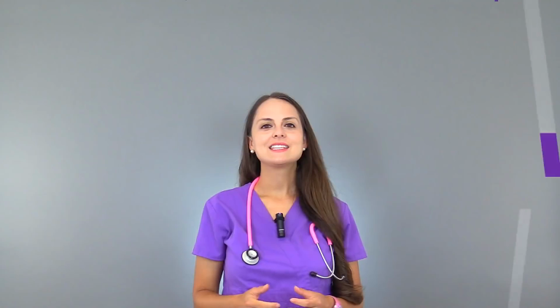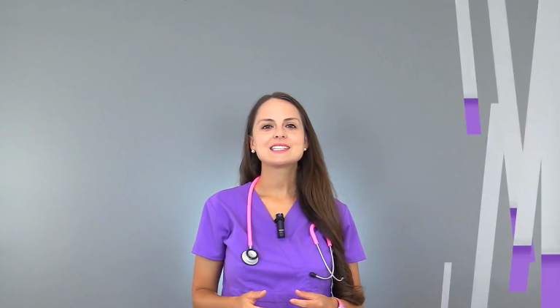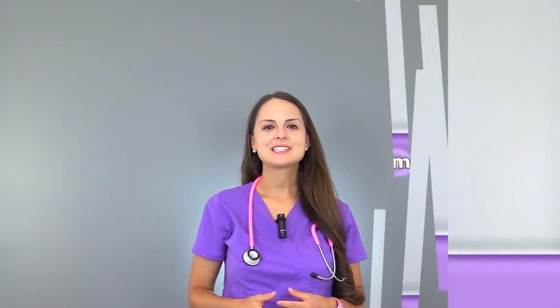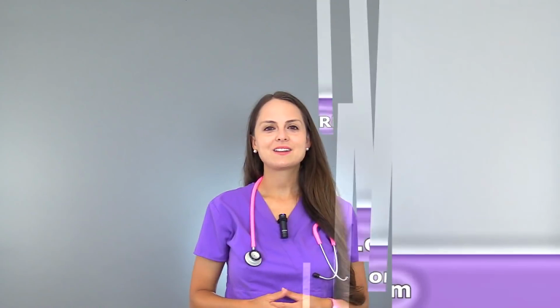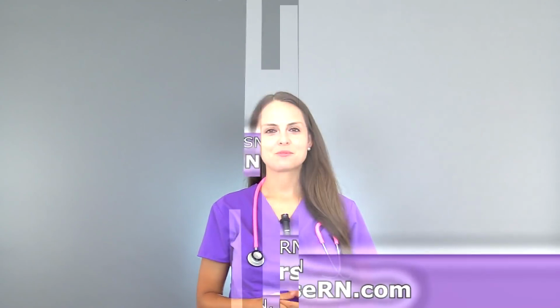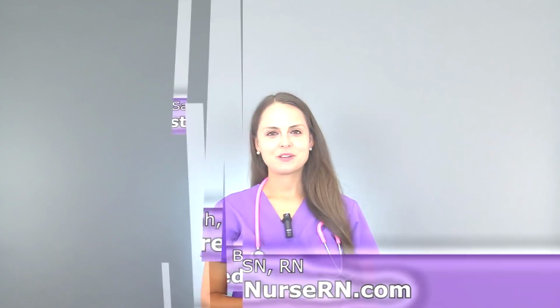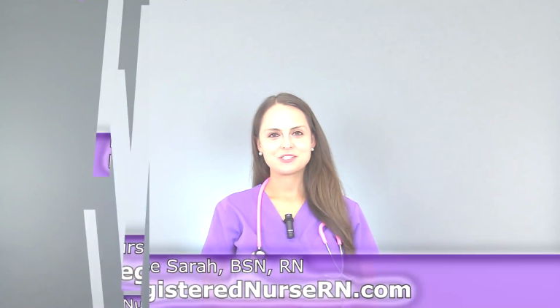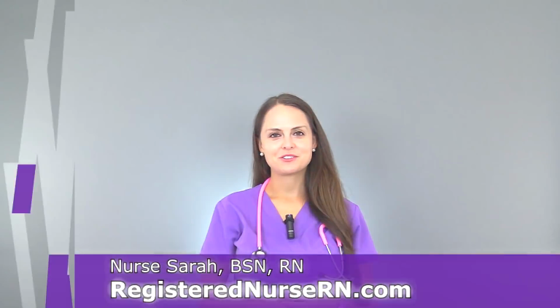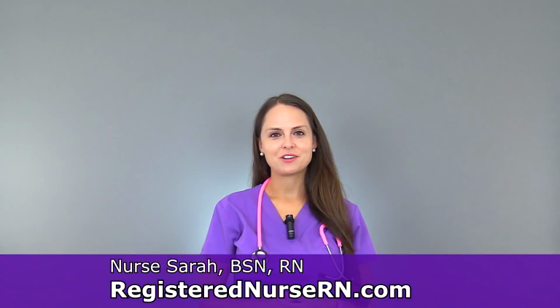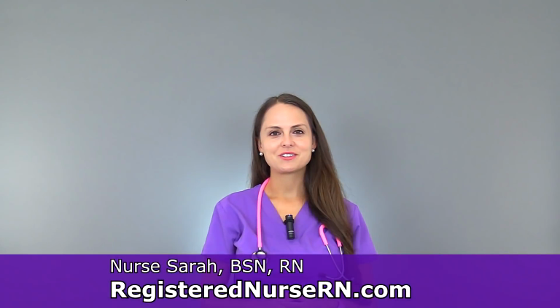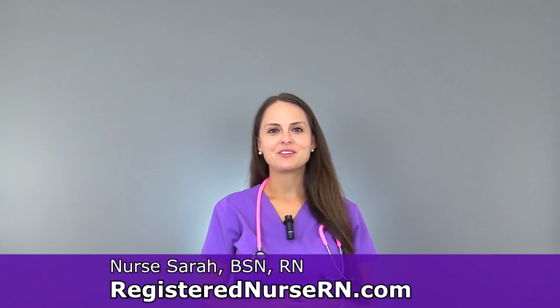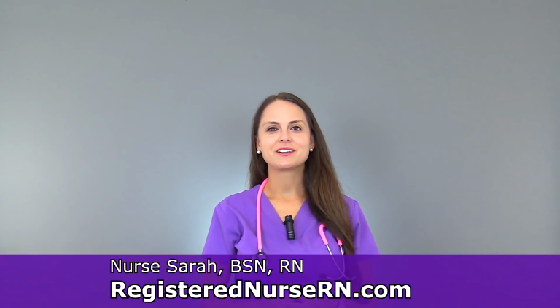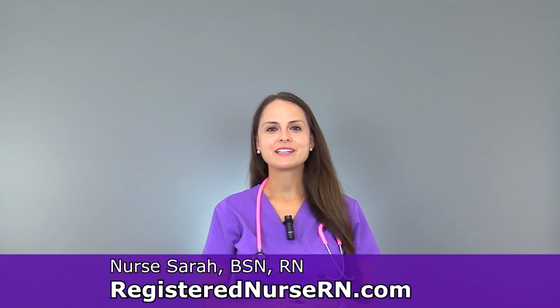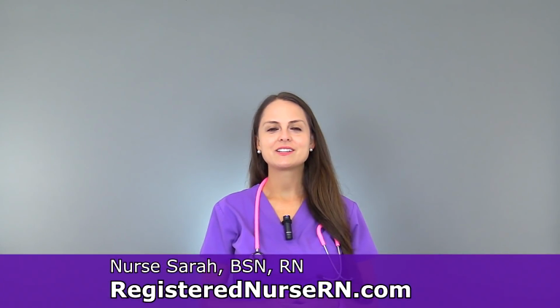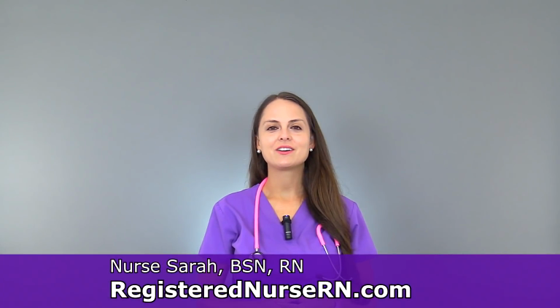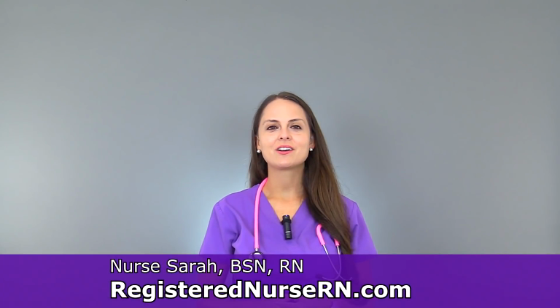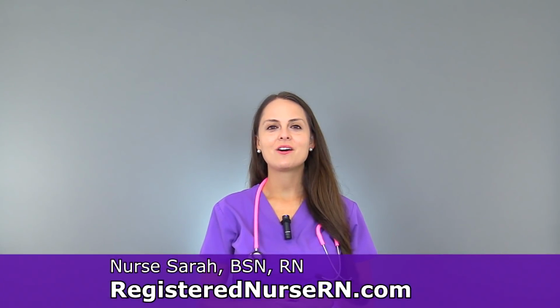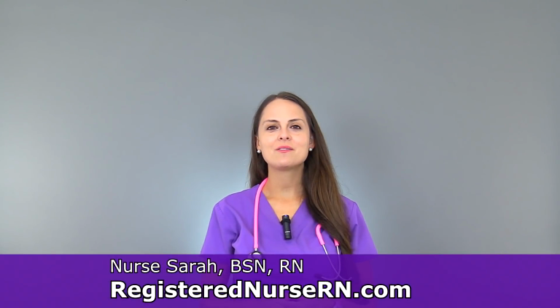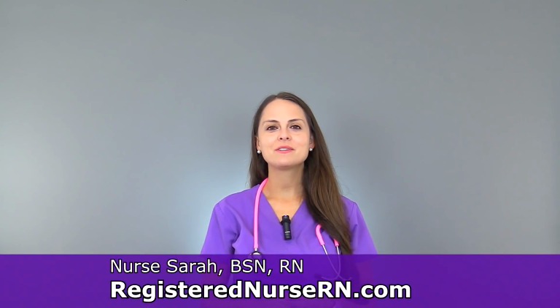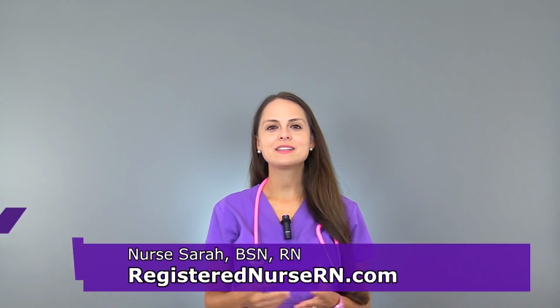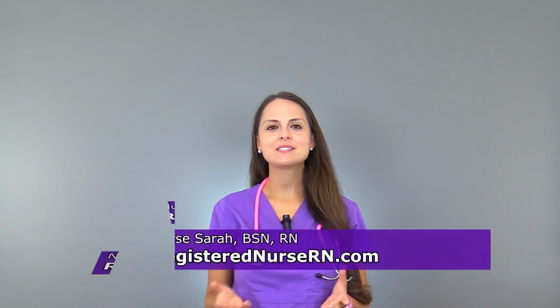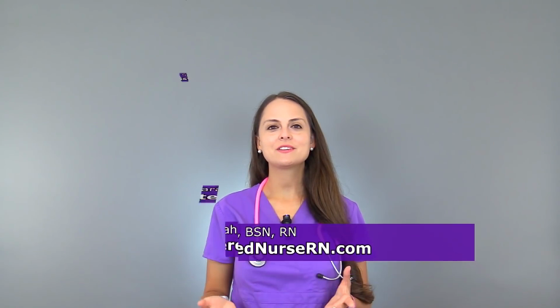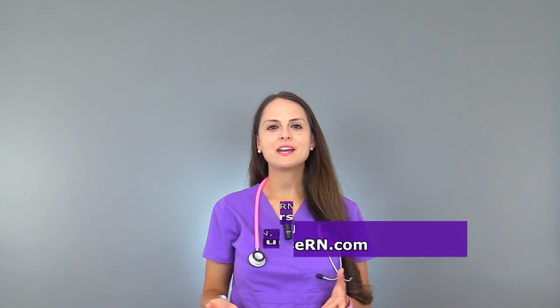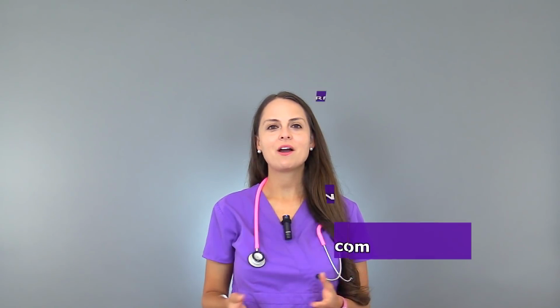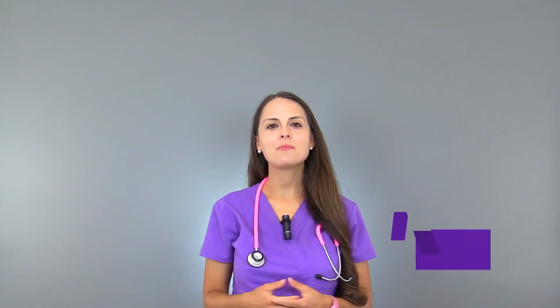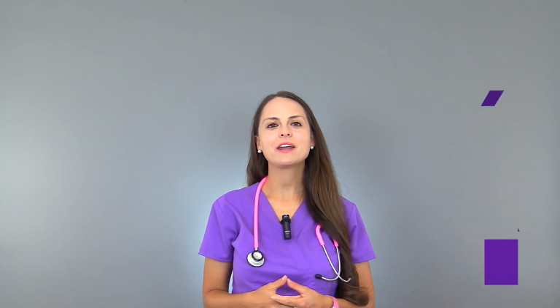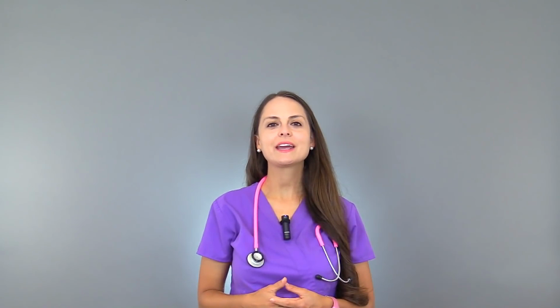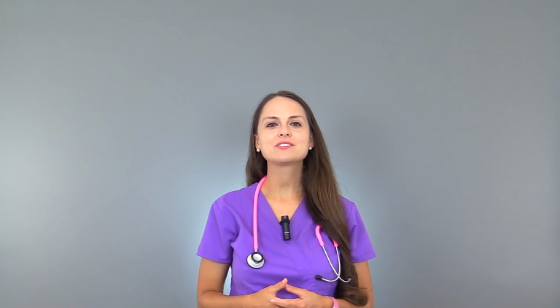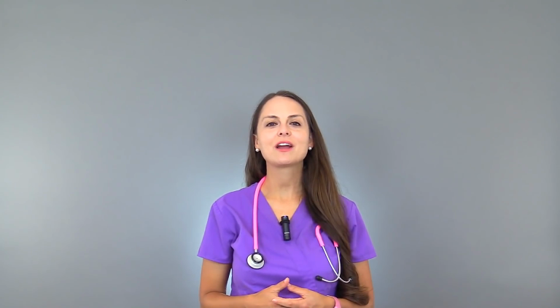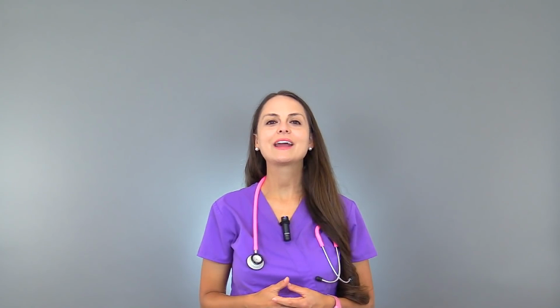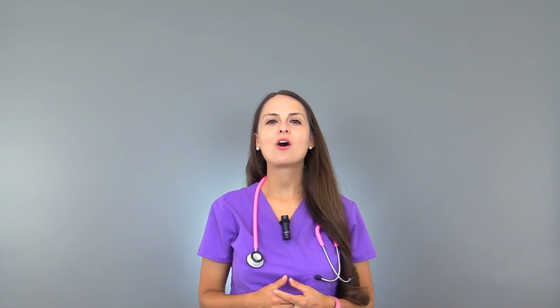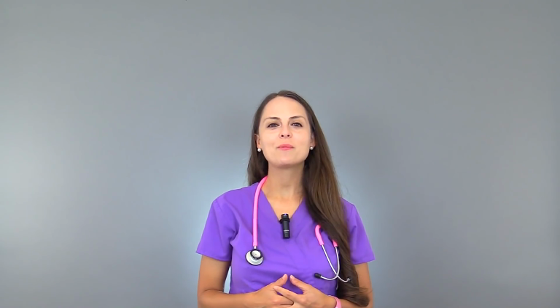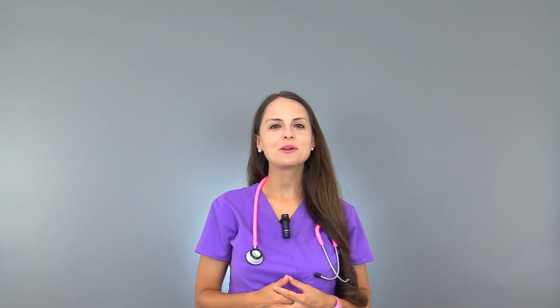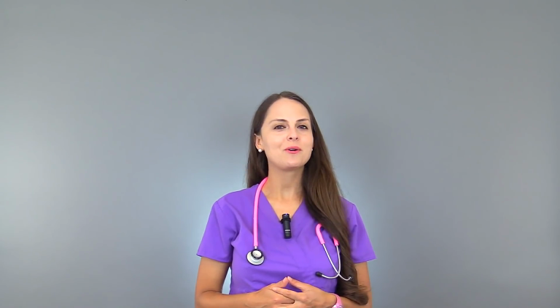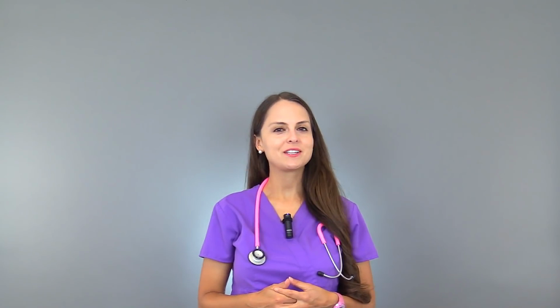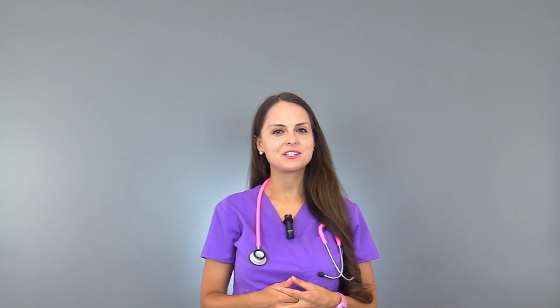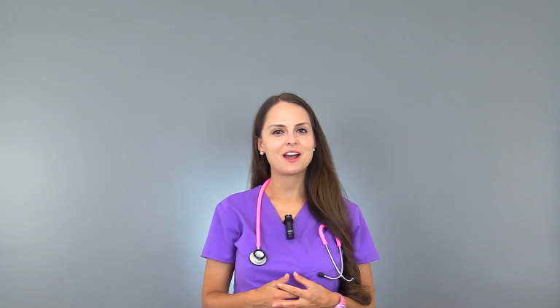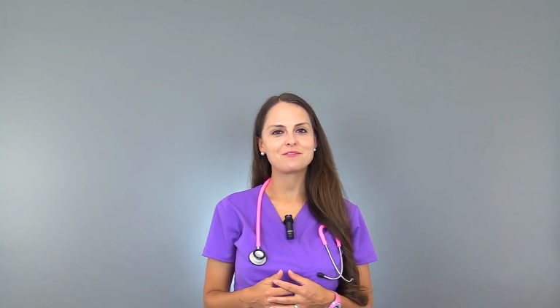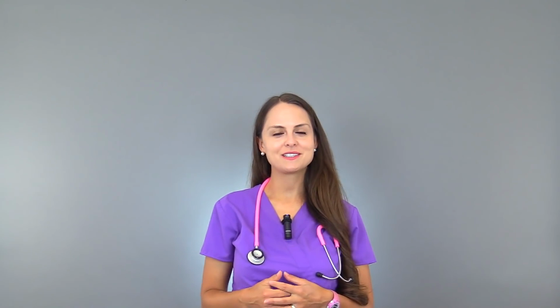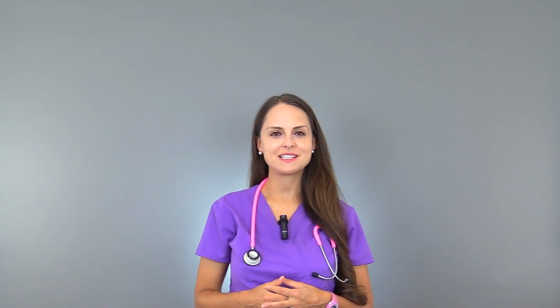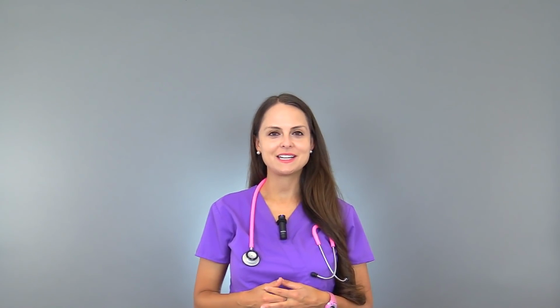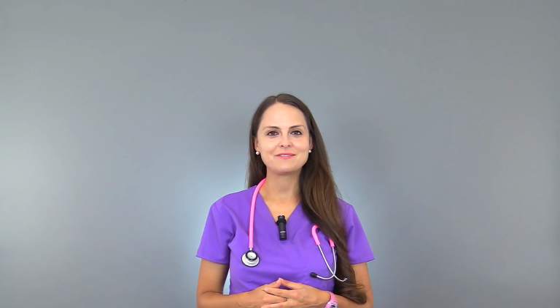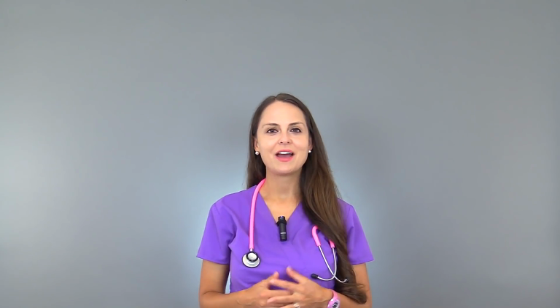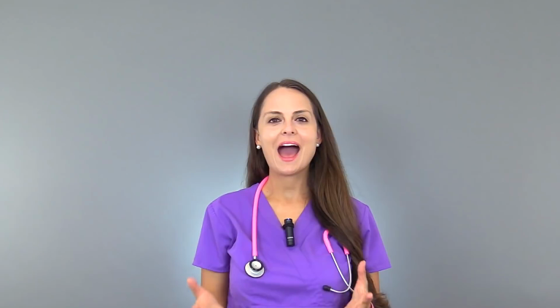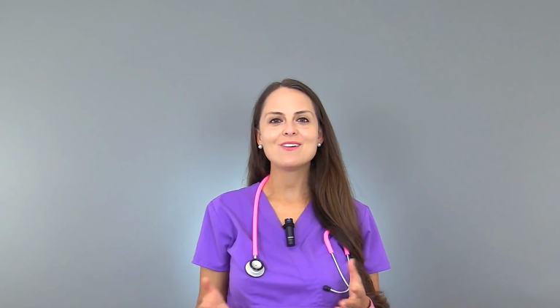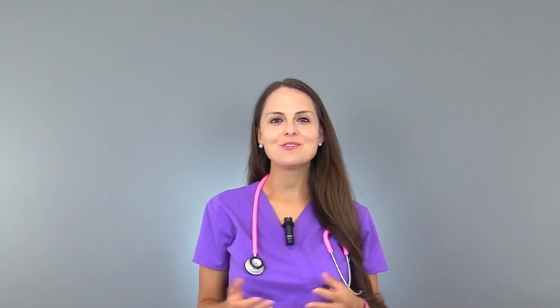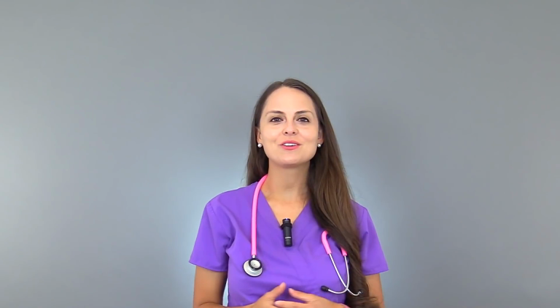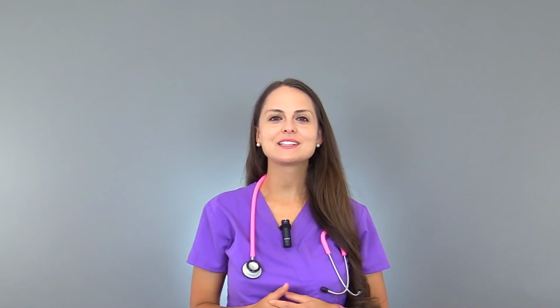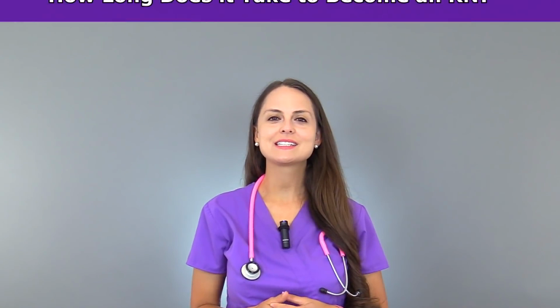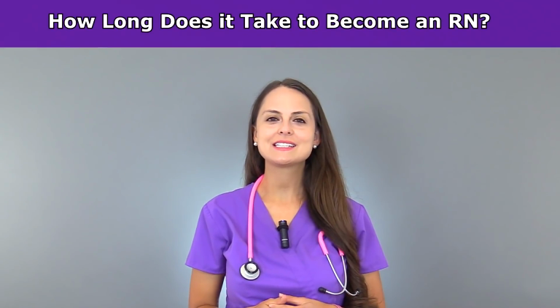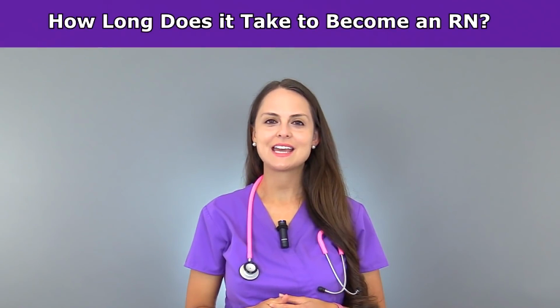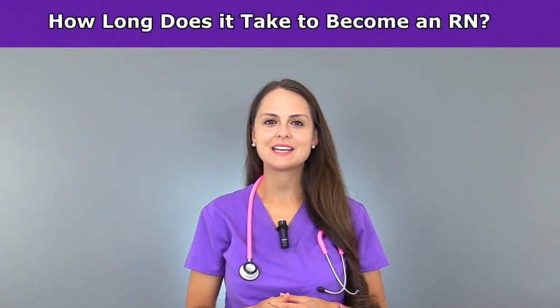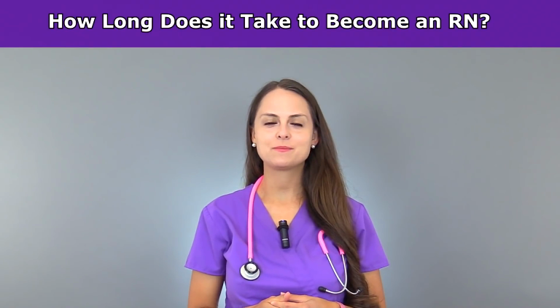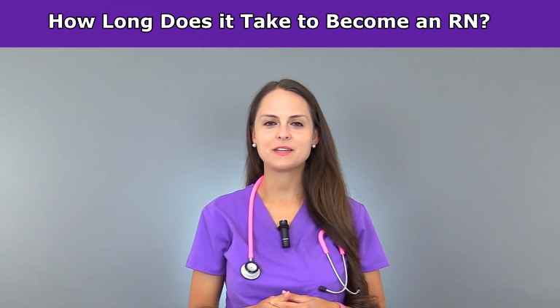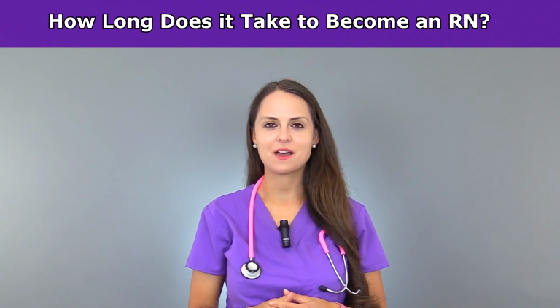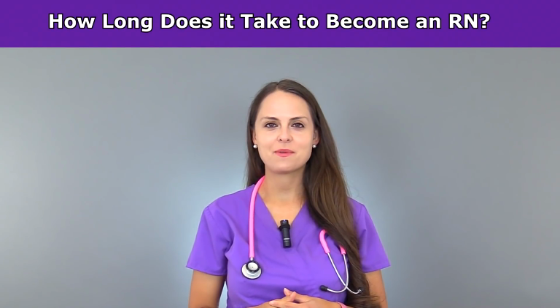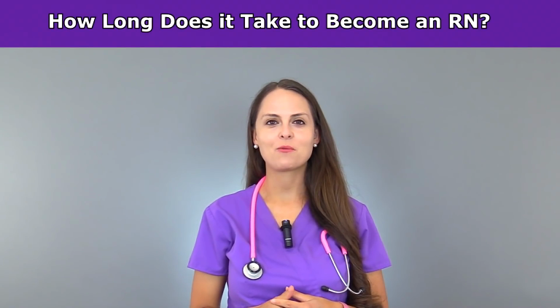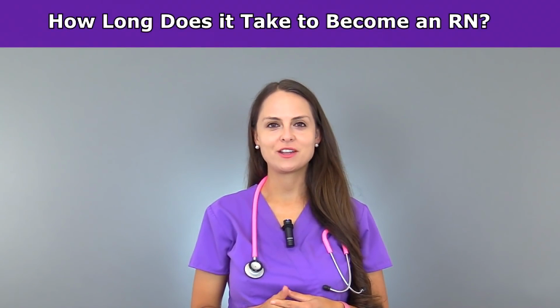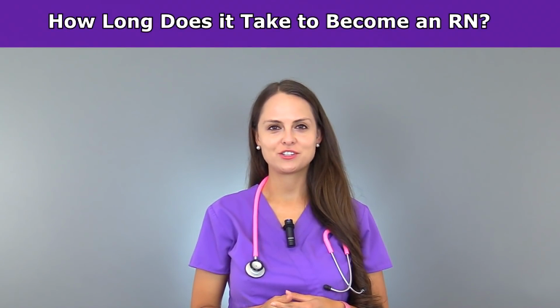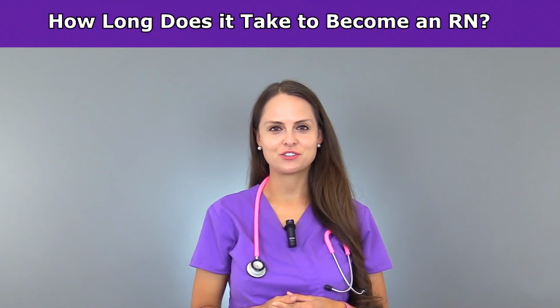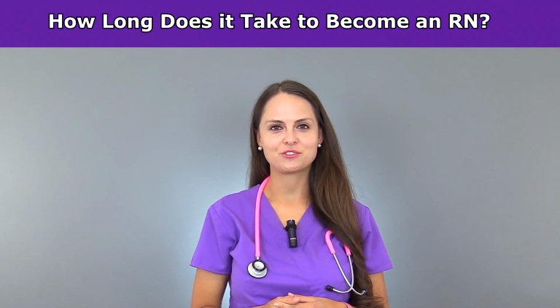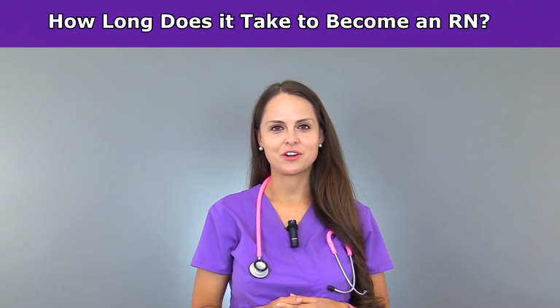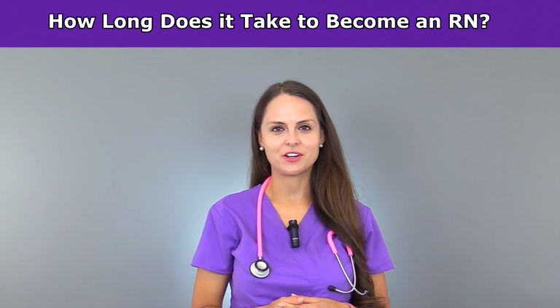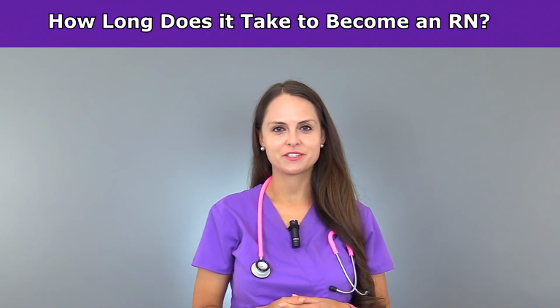This is Sarah with RegisteredNurseRN.com and in this video I'm going to answer a common question I receive: how long does it take to become a registered nurse?